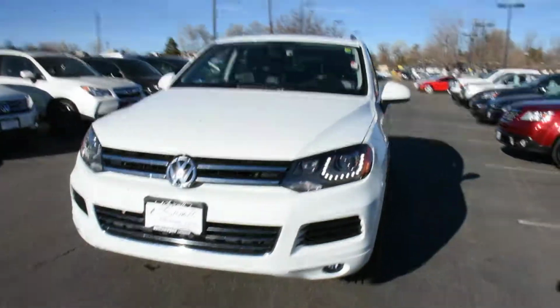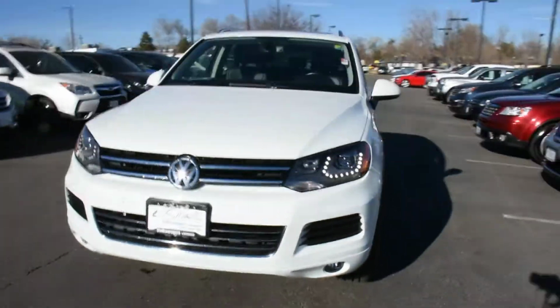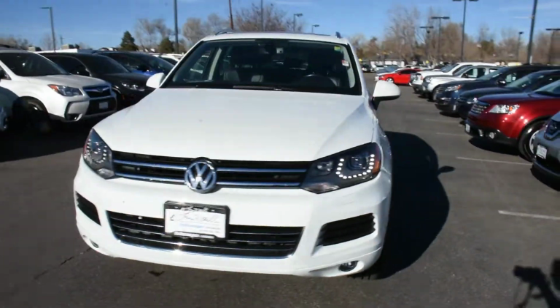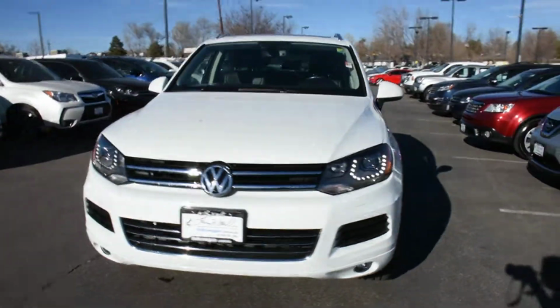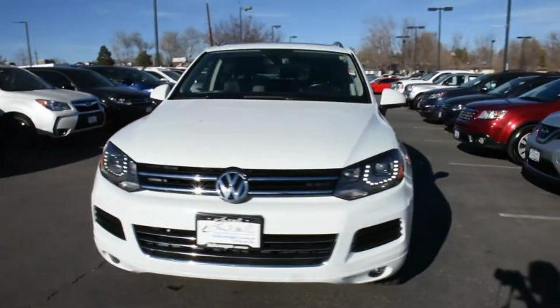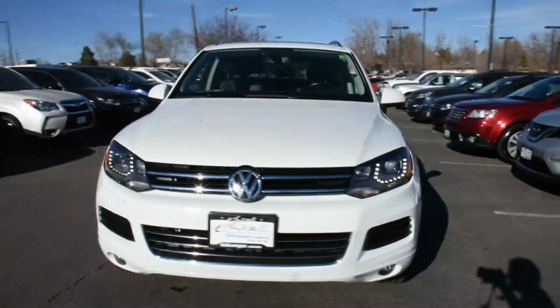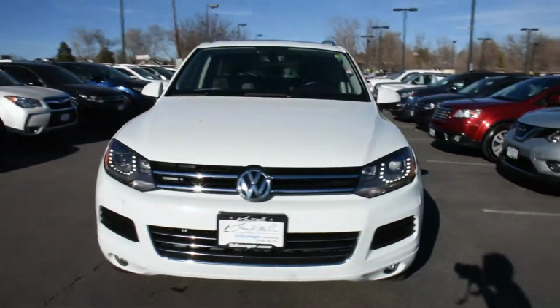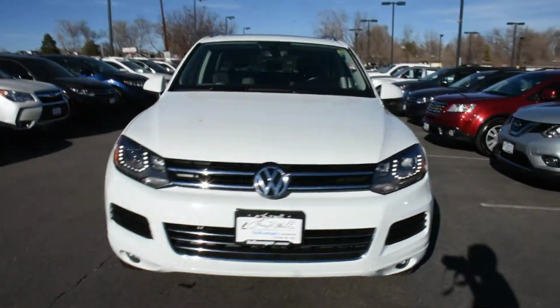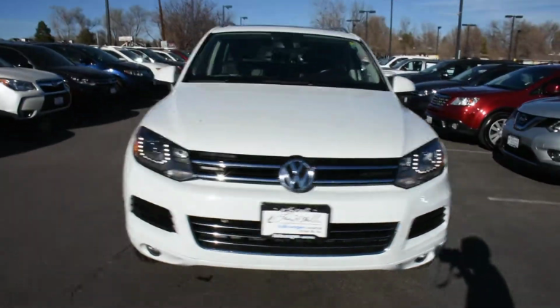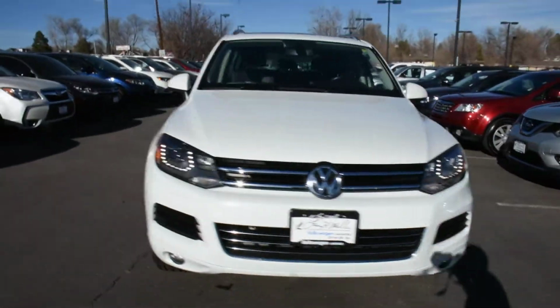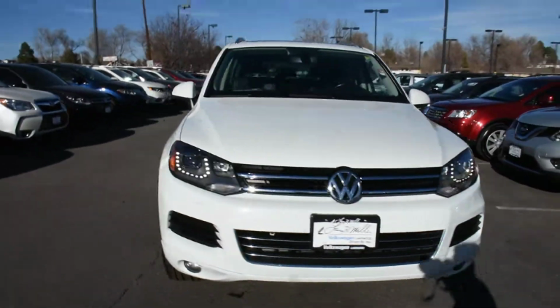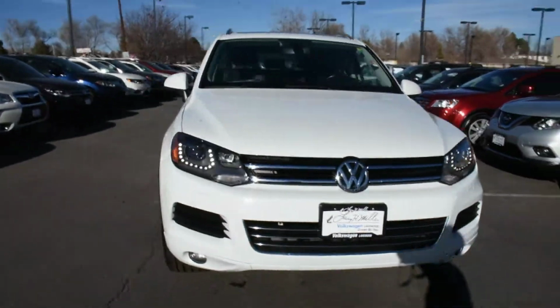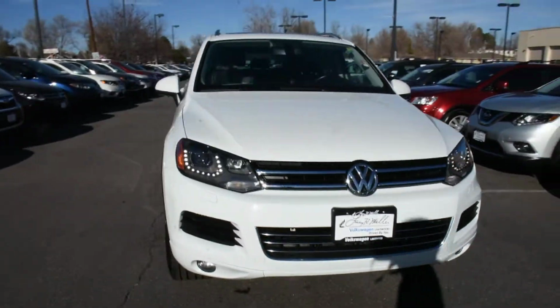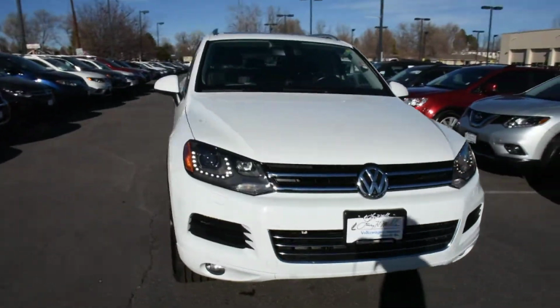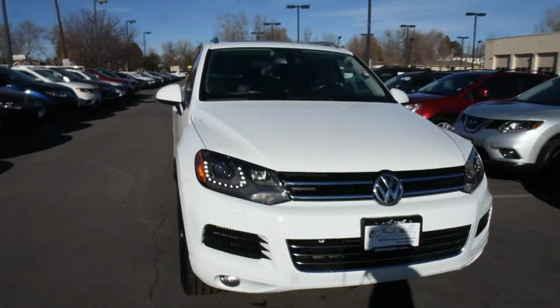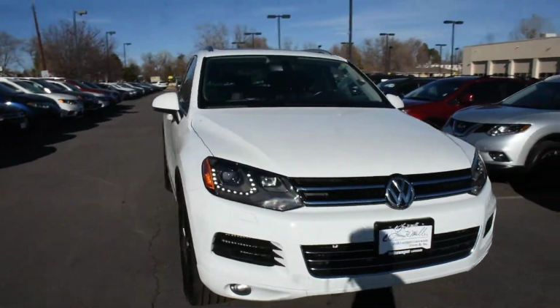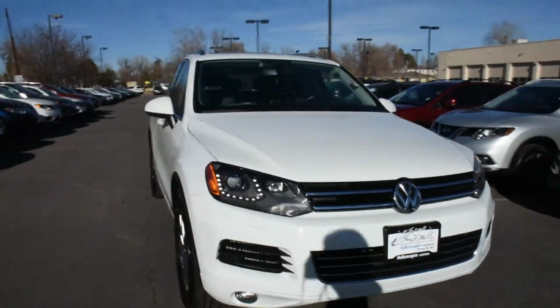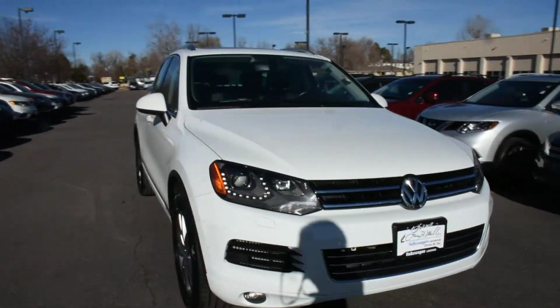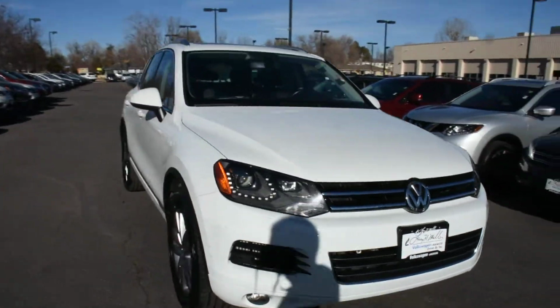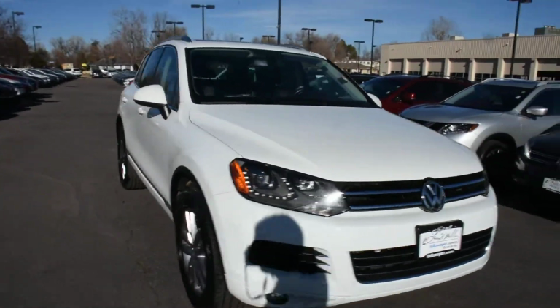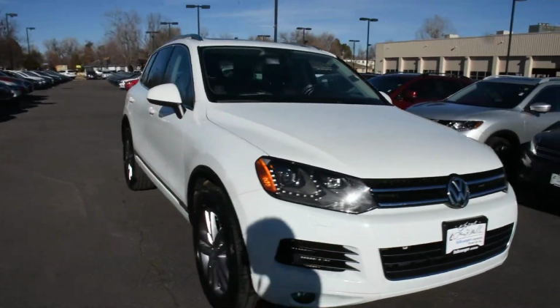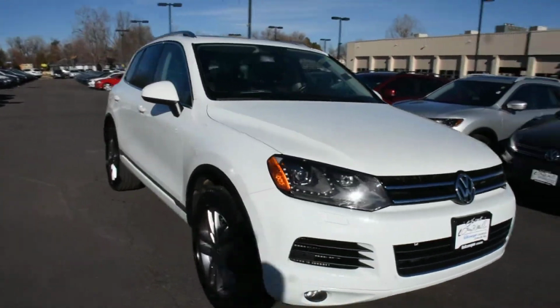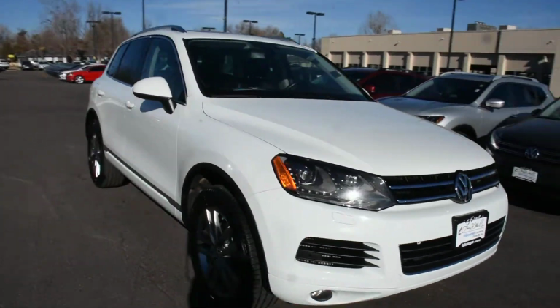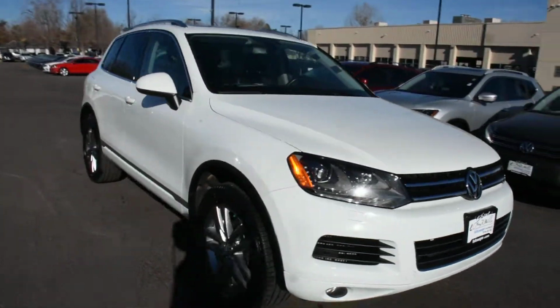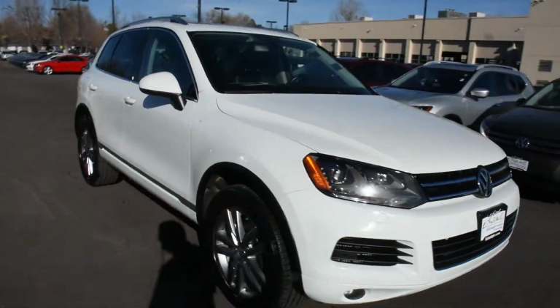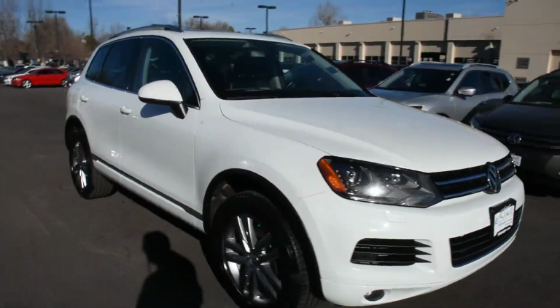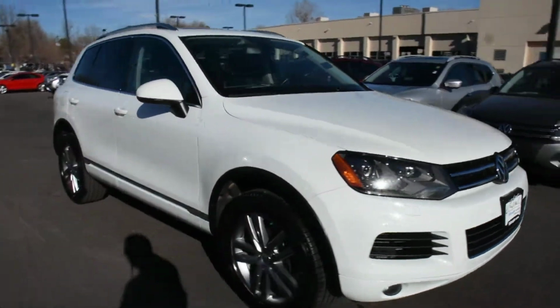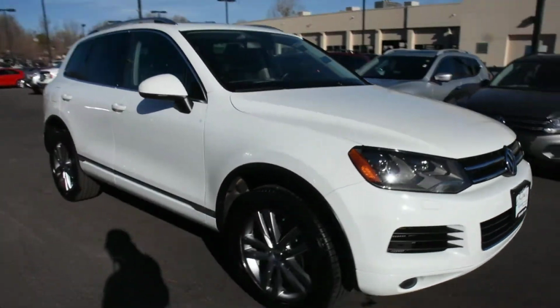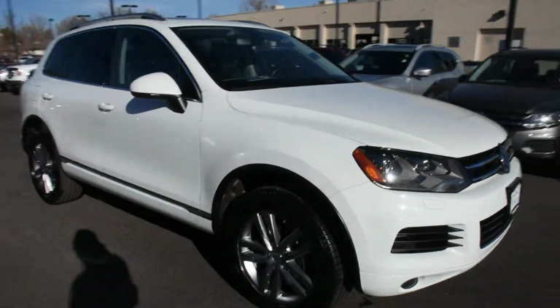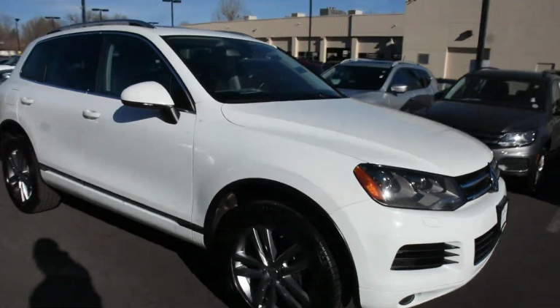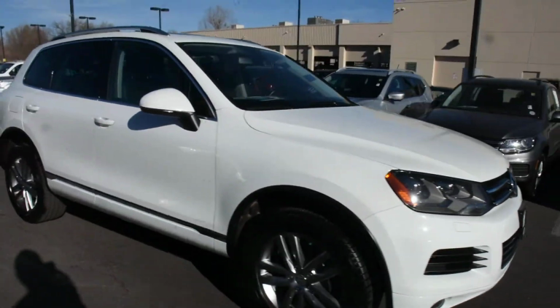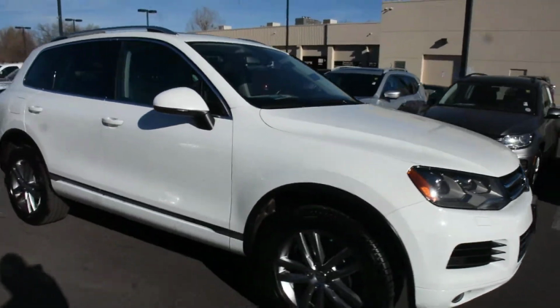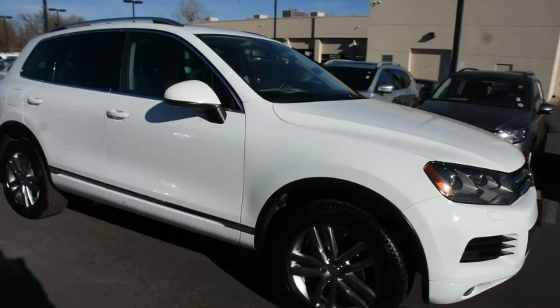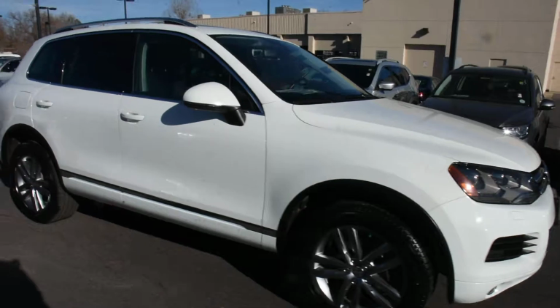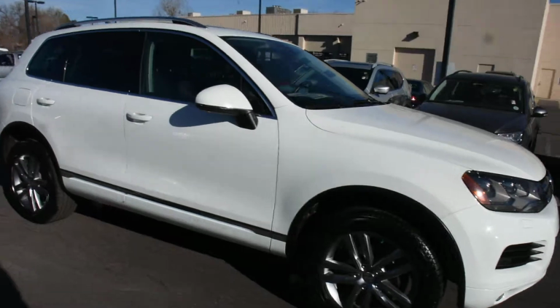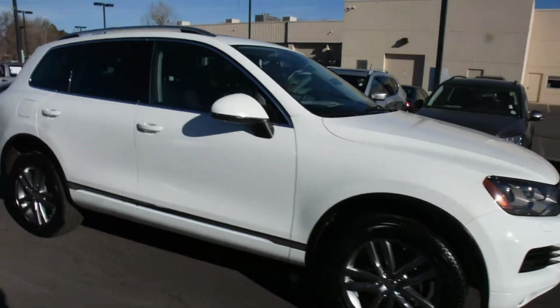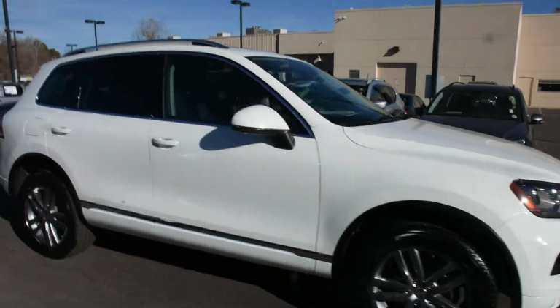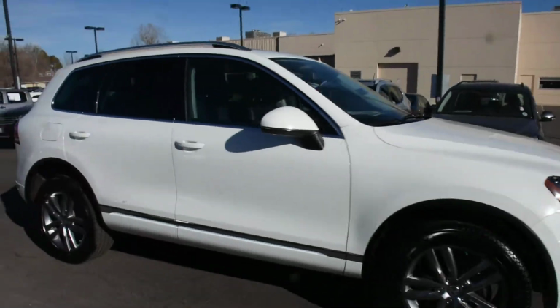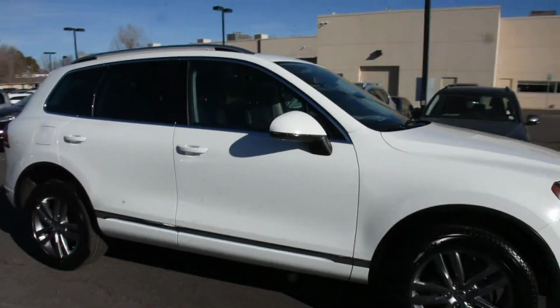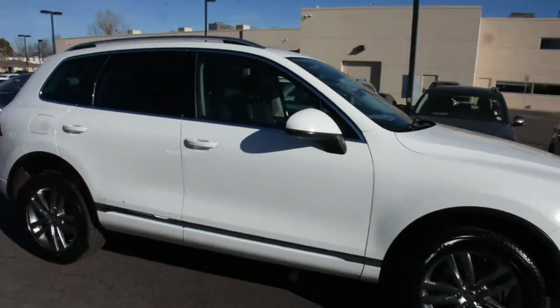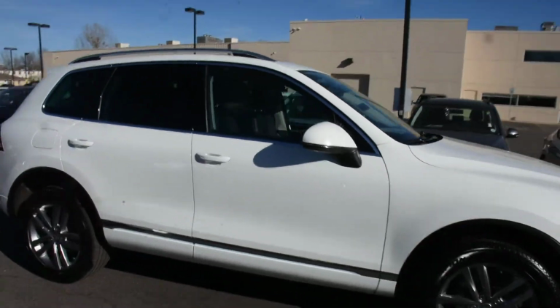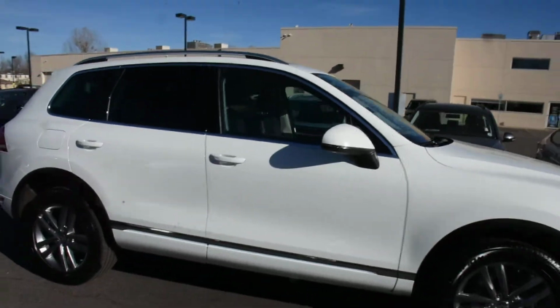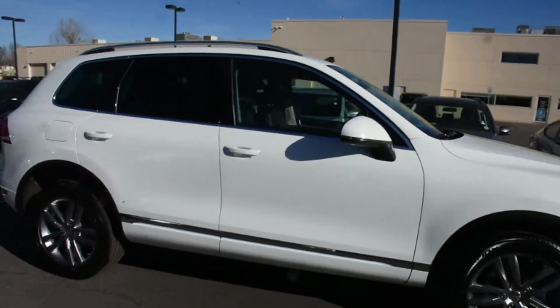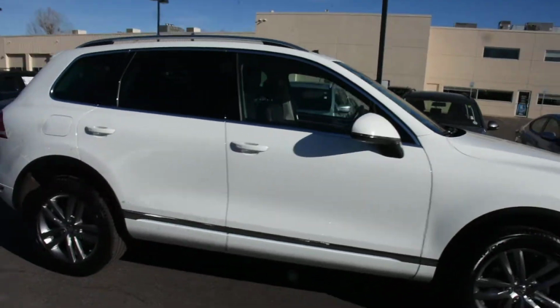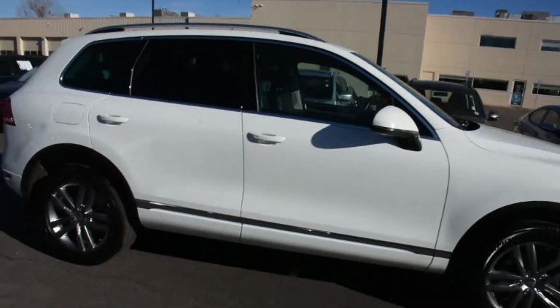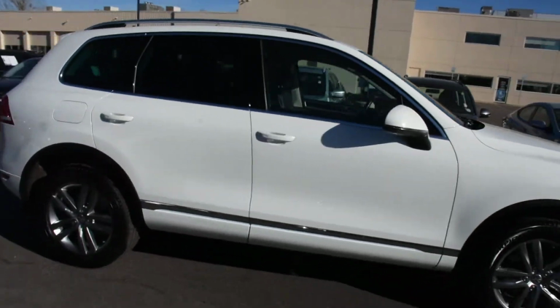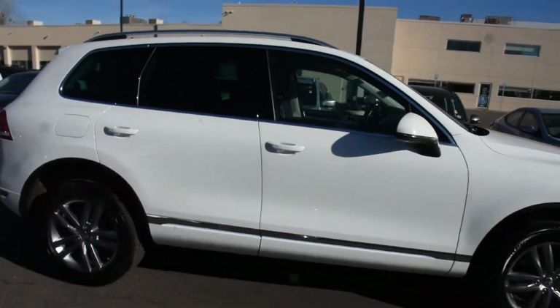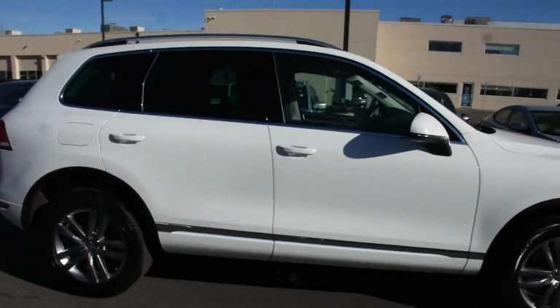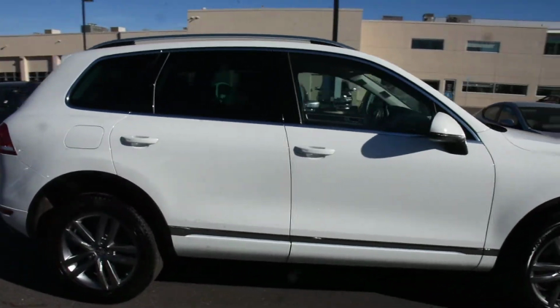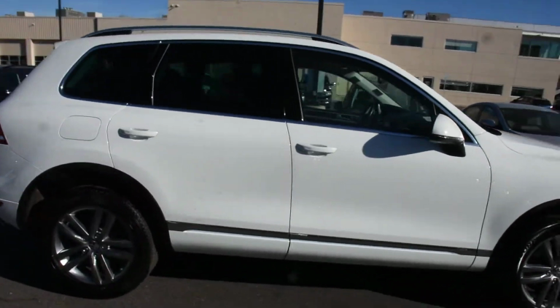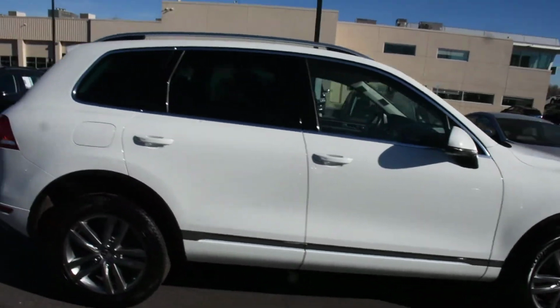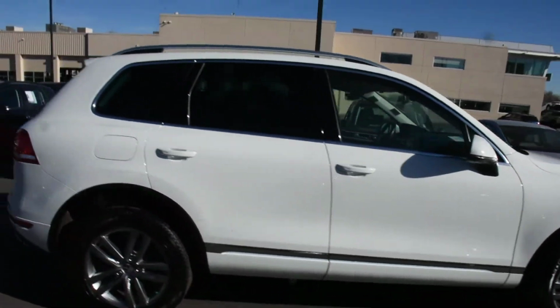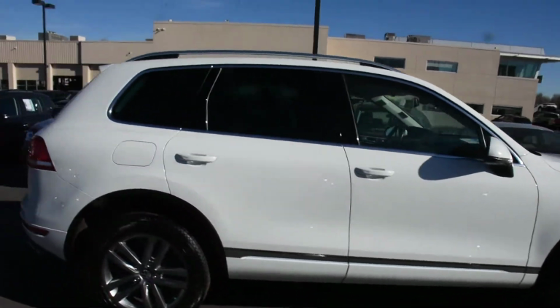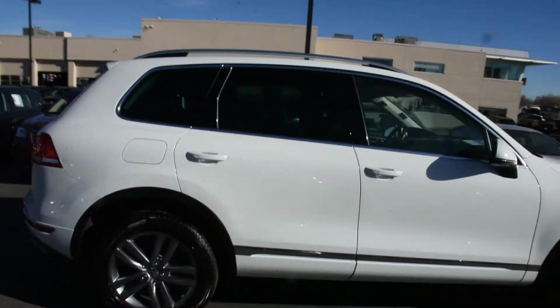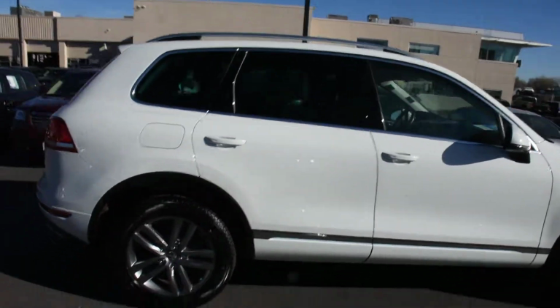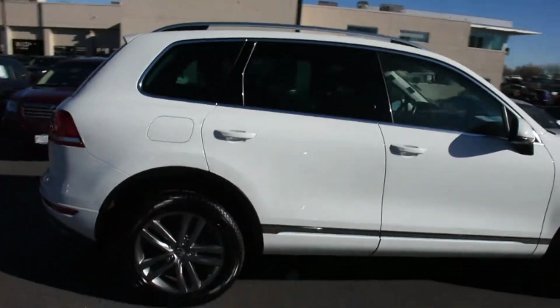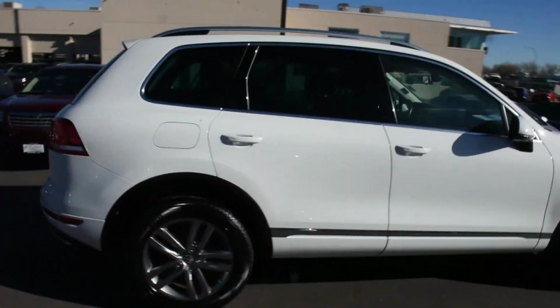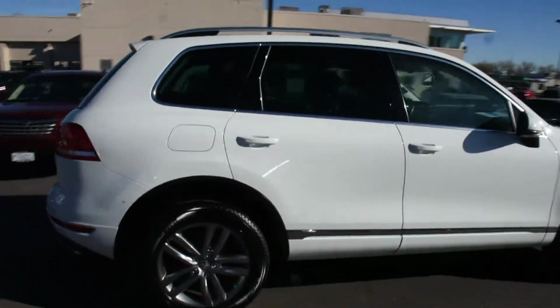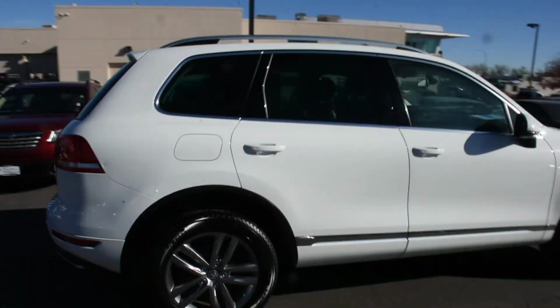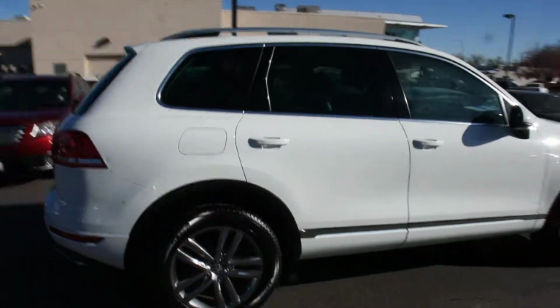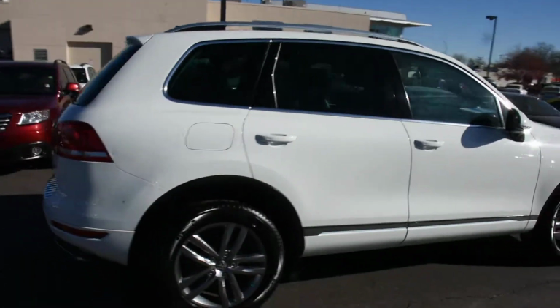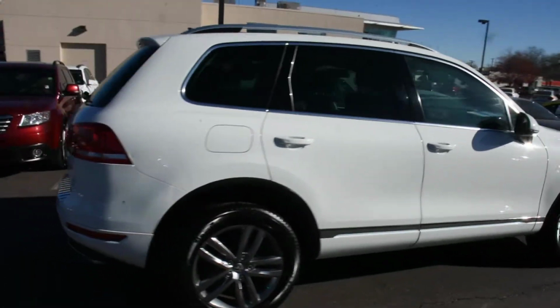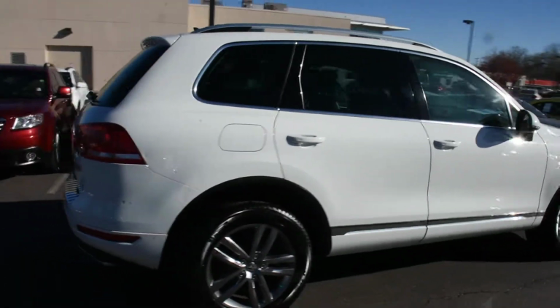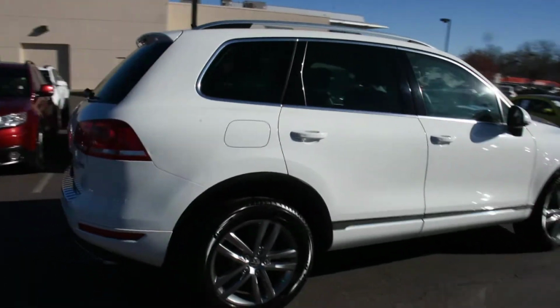This is Larry Tomellier from Lakewood, Colorado. Here we have a 2013 Volkswagen Touring.